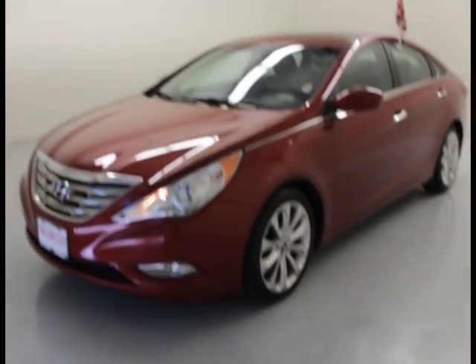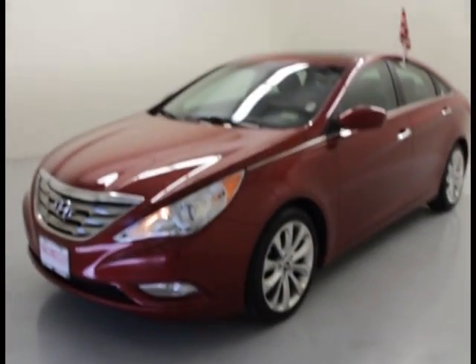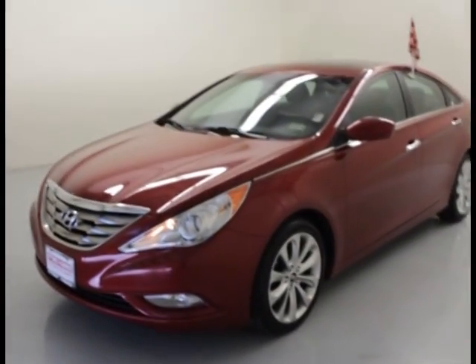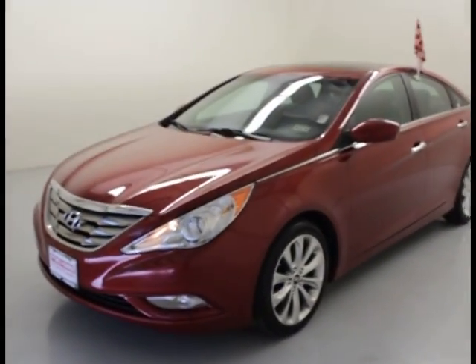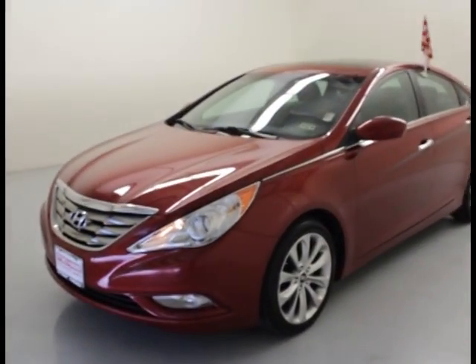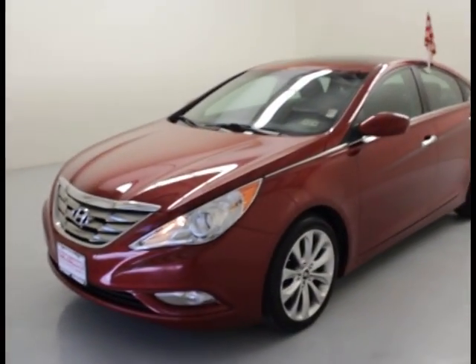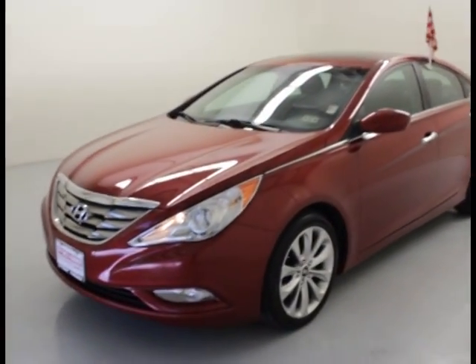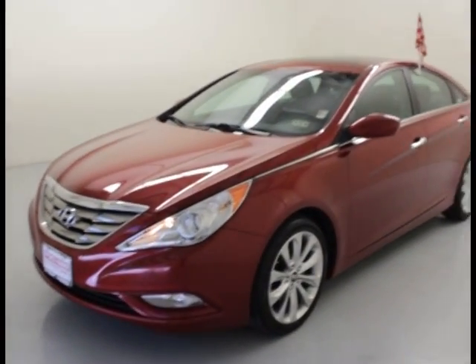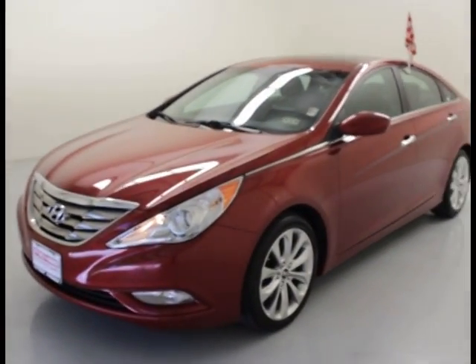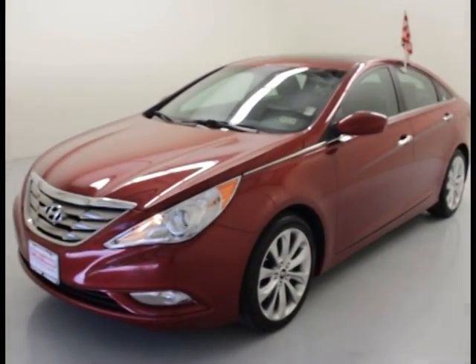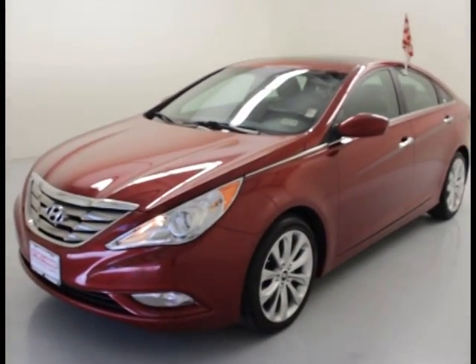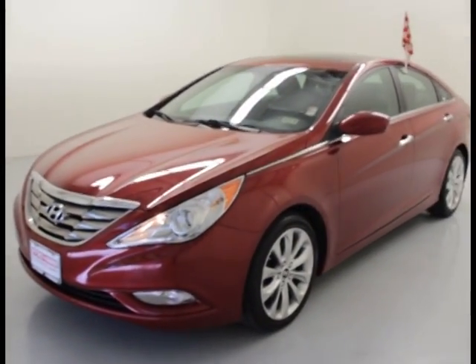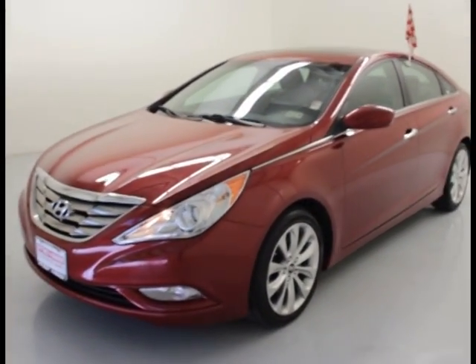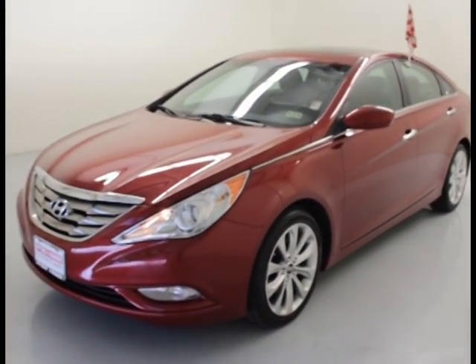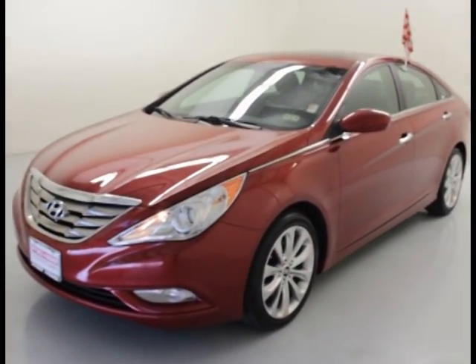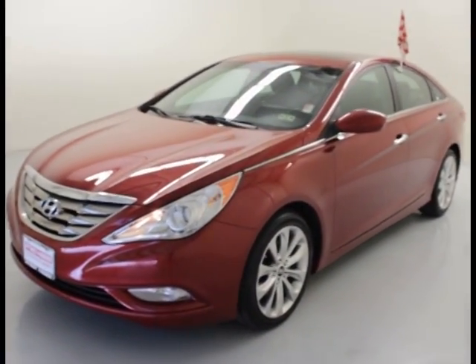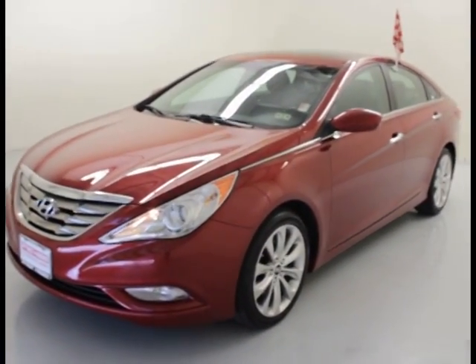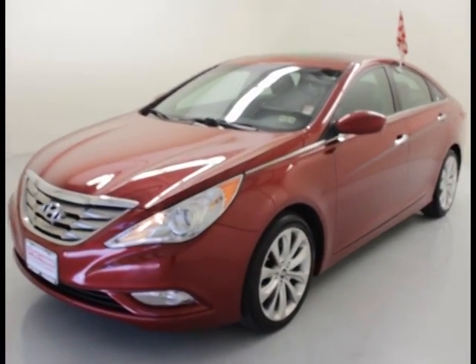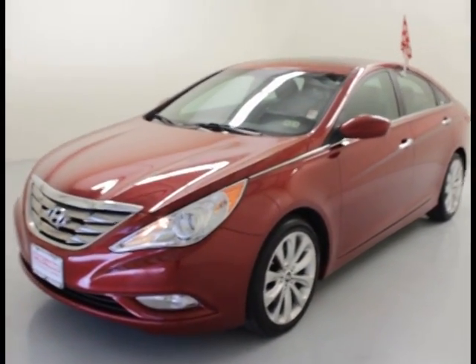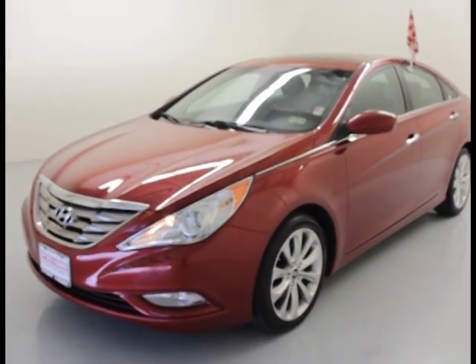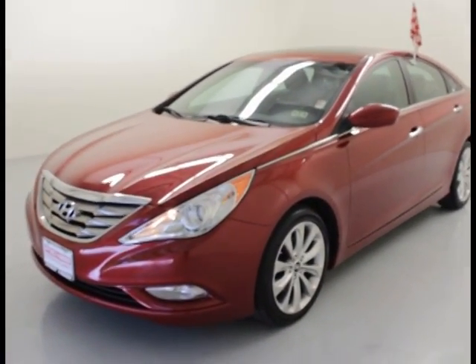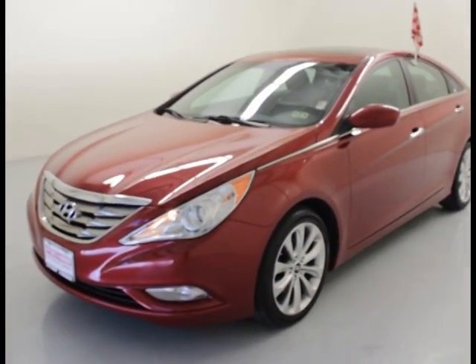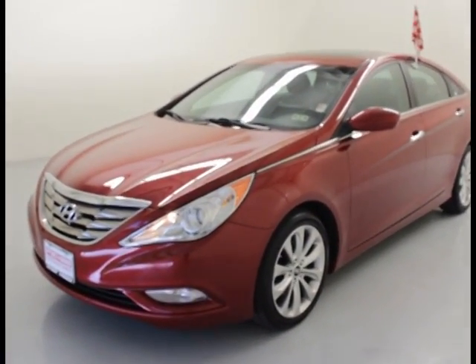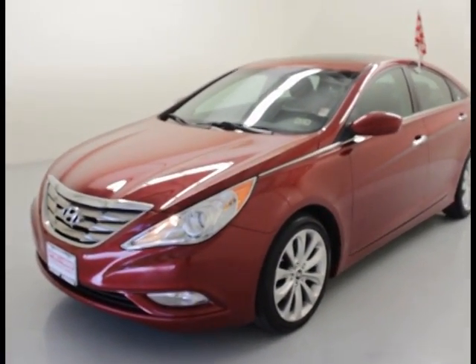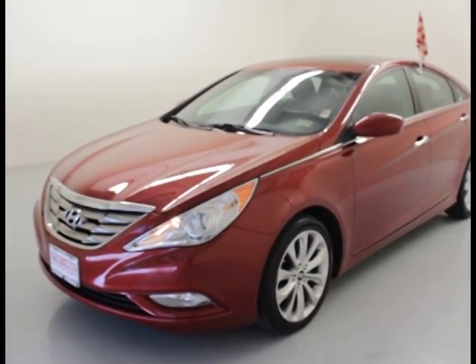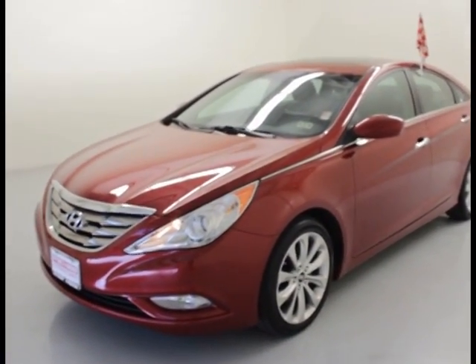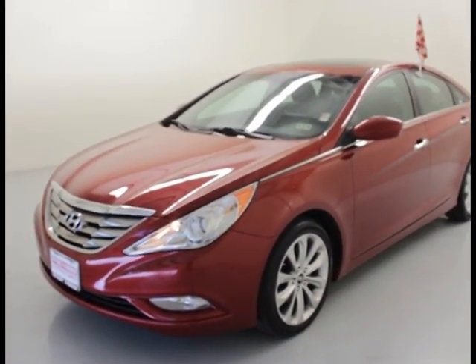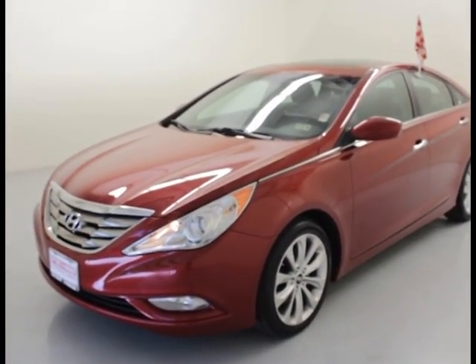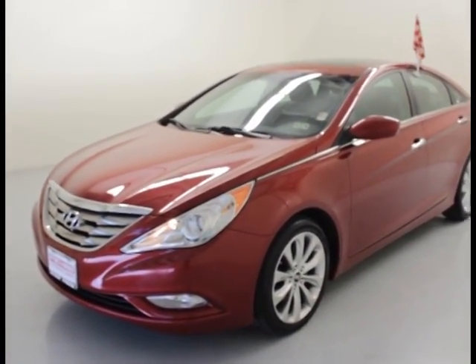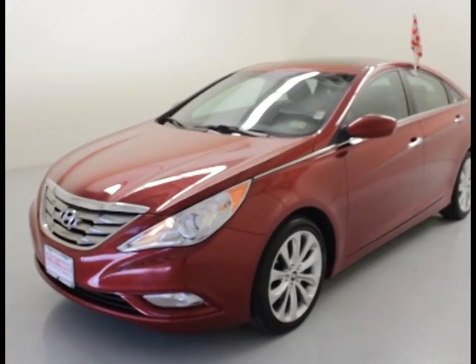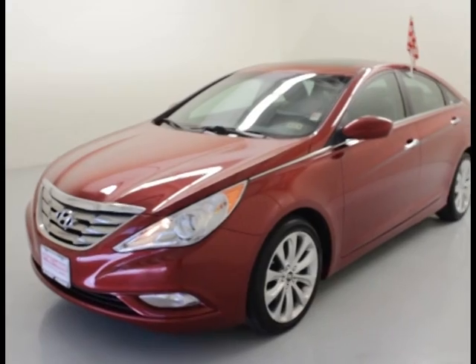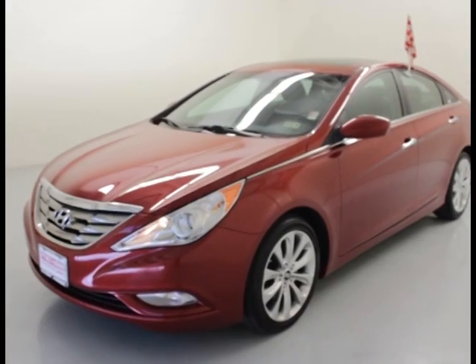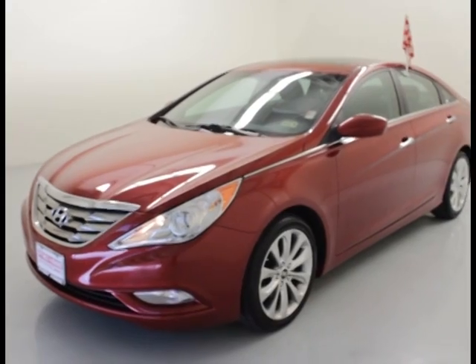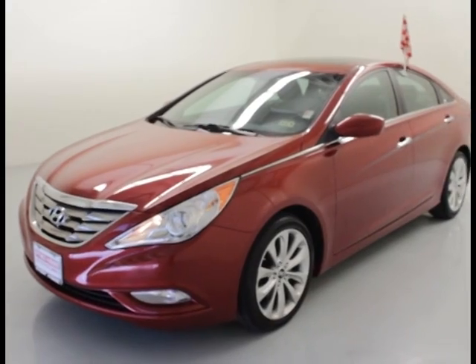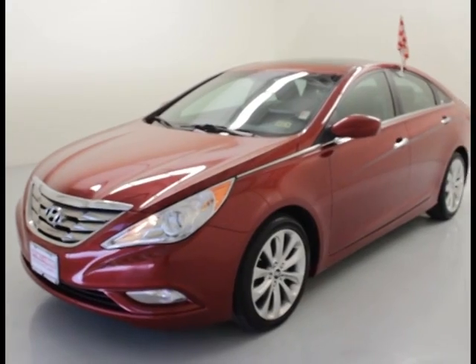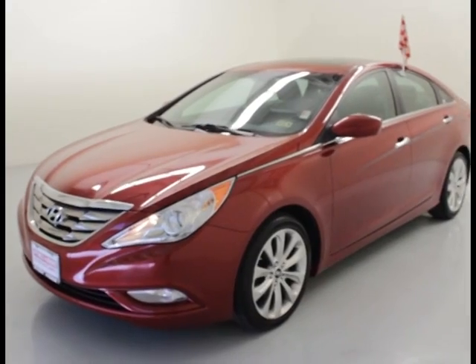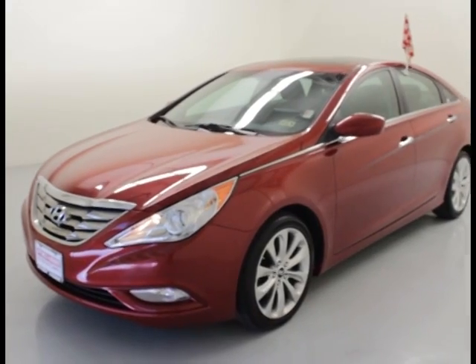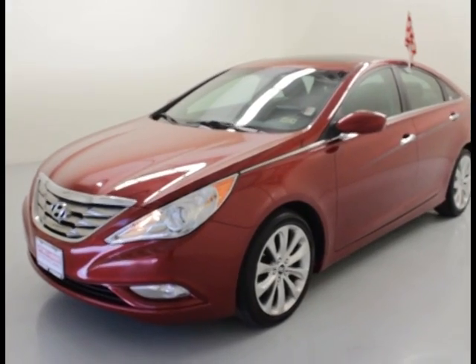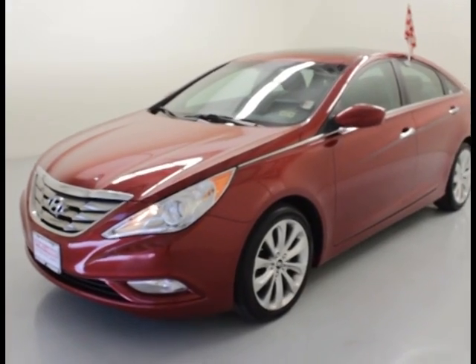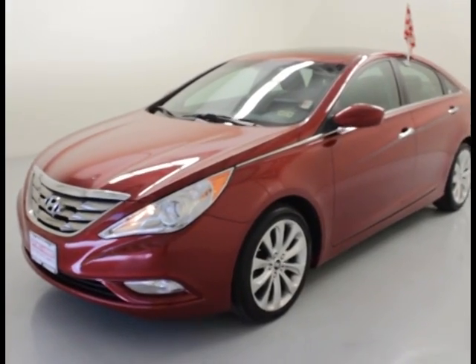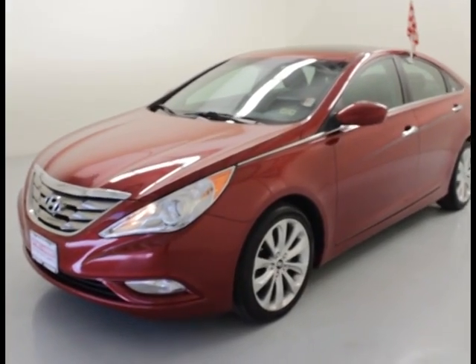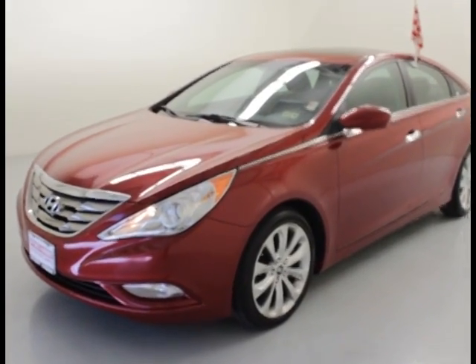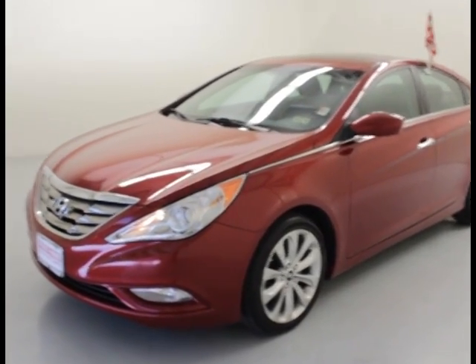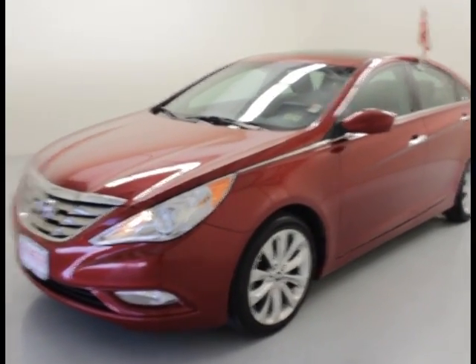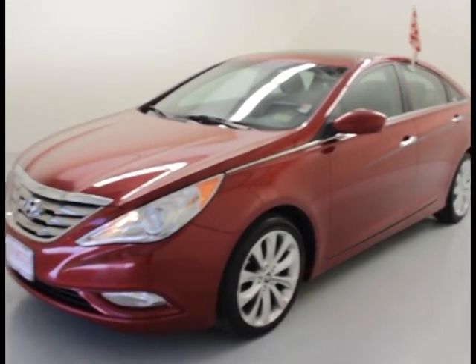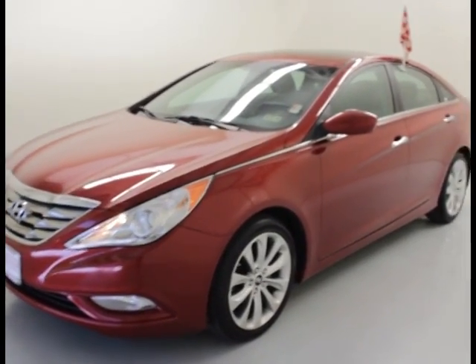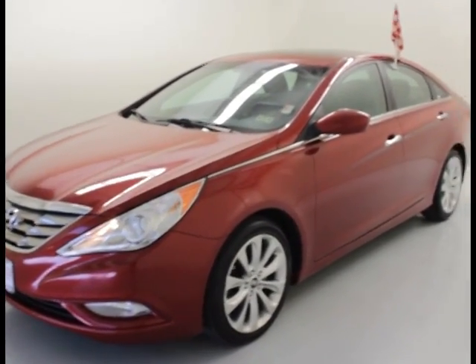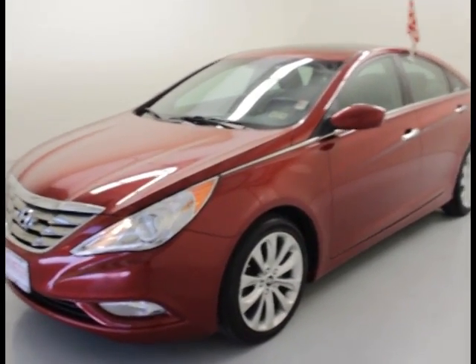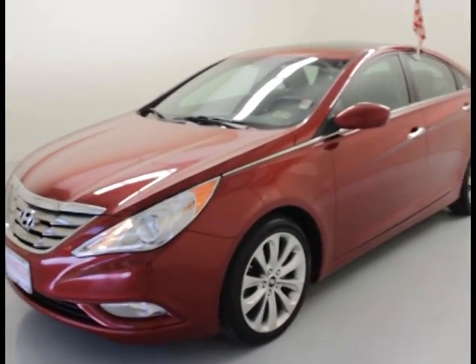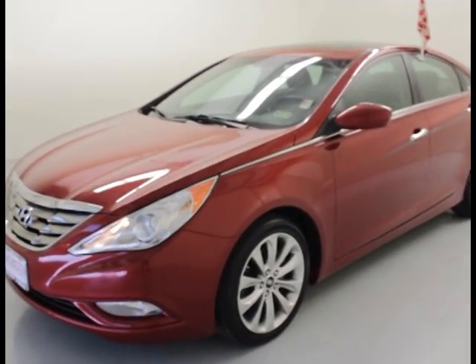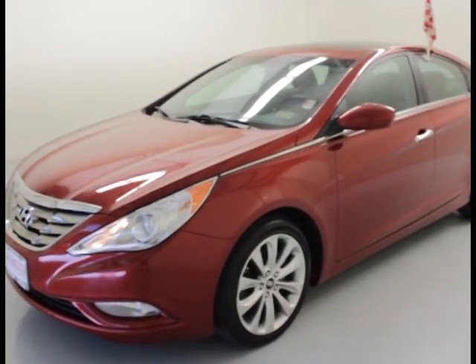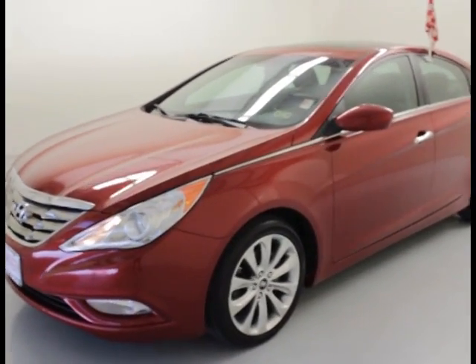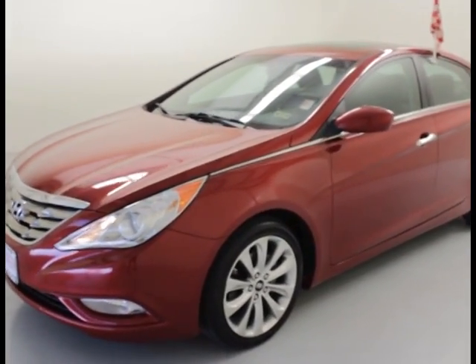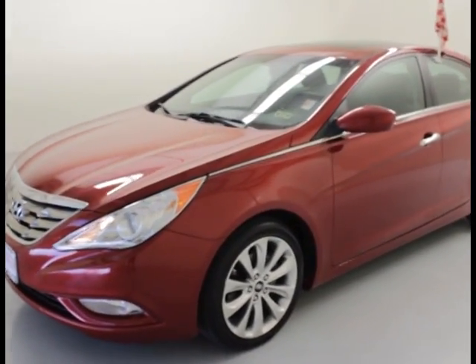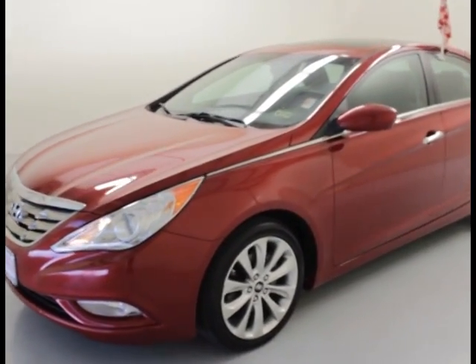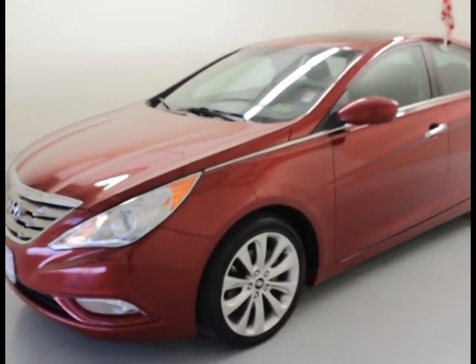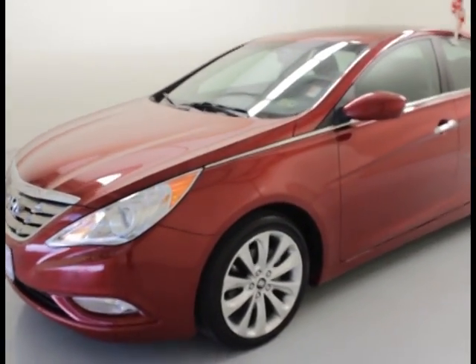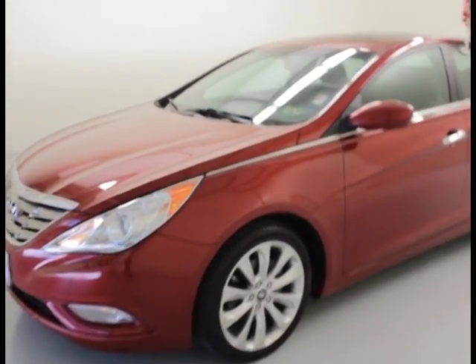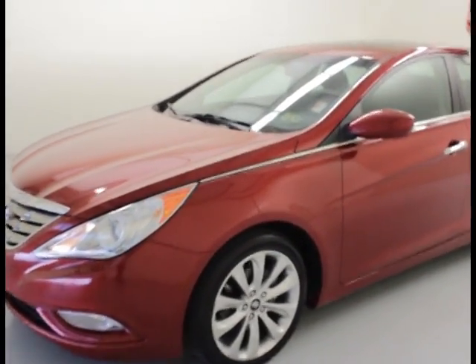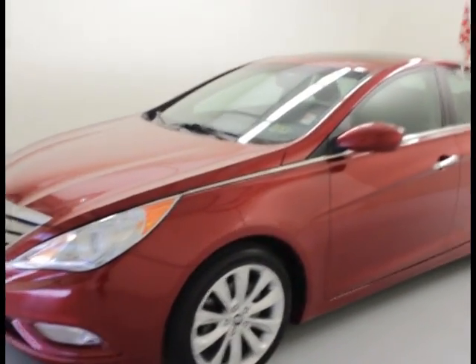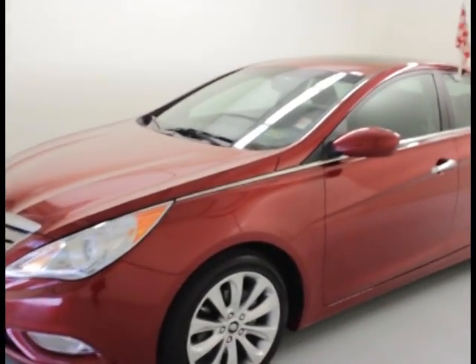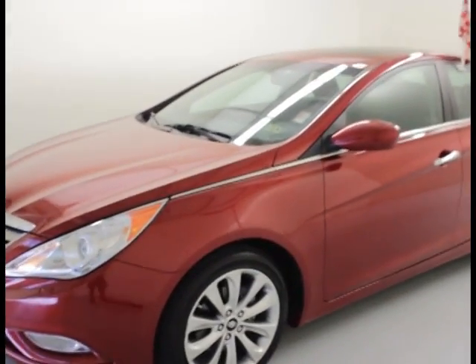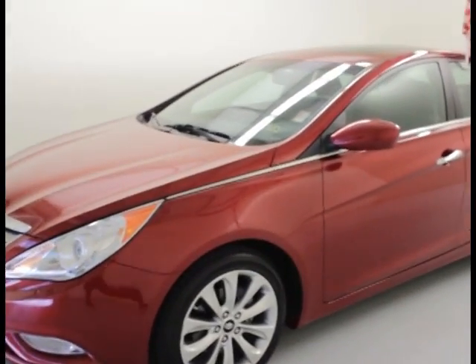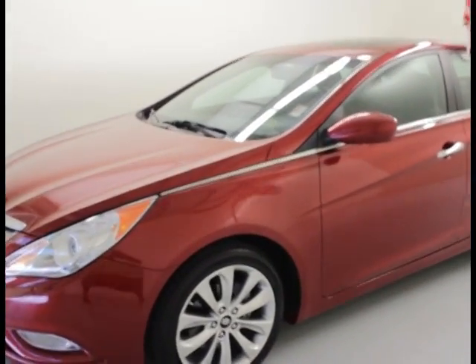Today we have a 2011 Hyundai Sonata SE. Let's take a look.